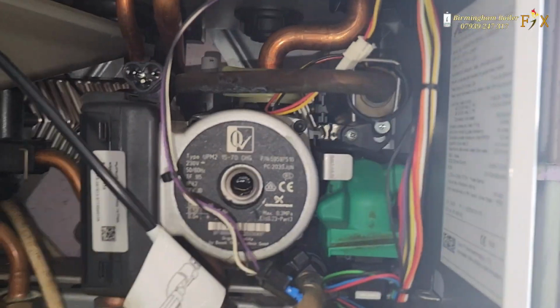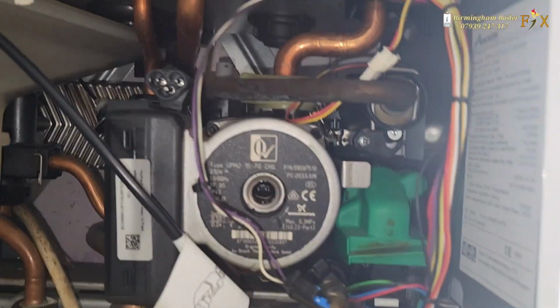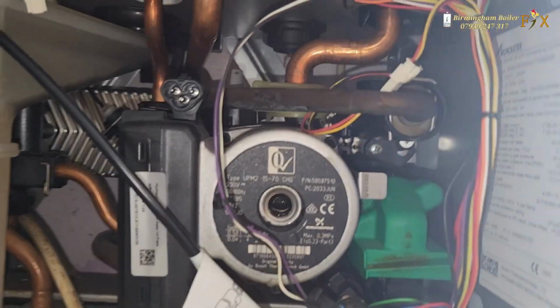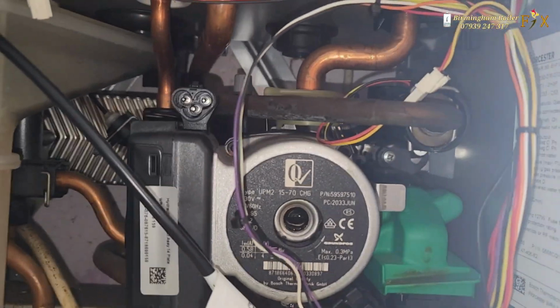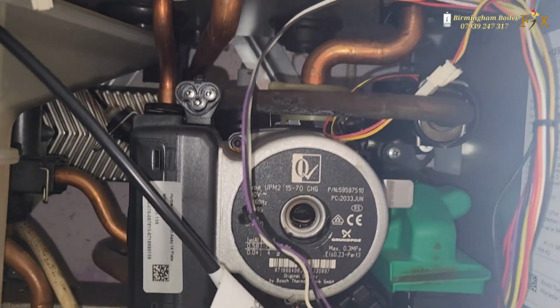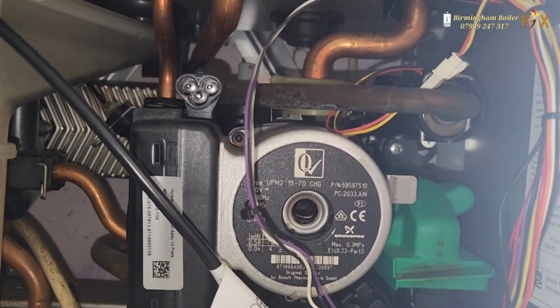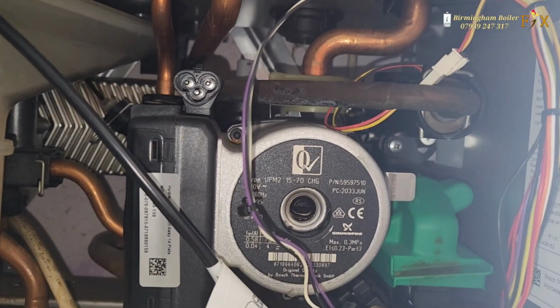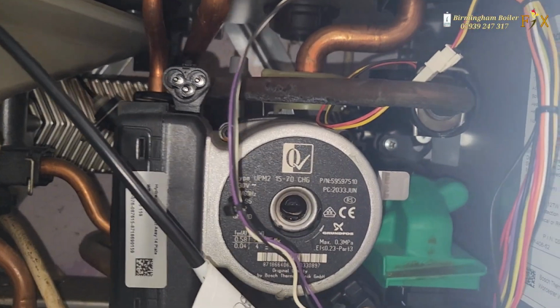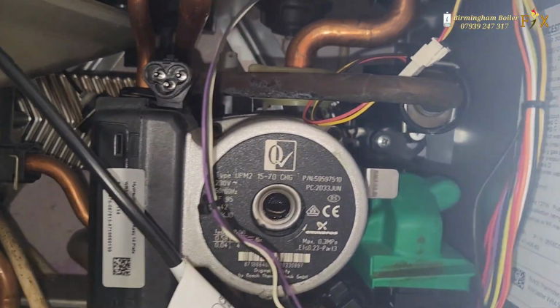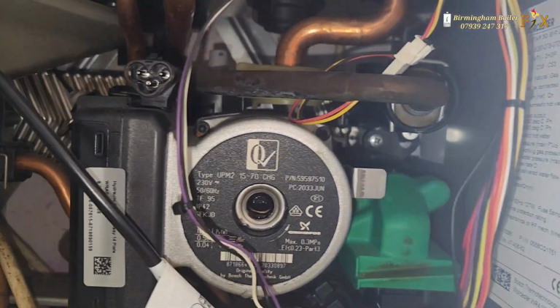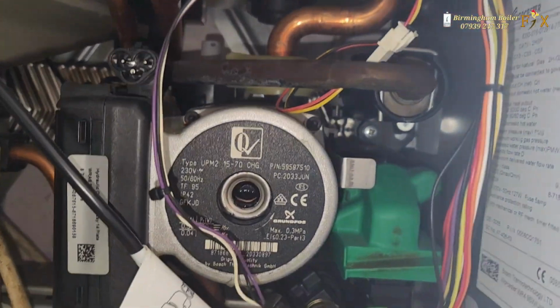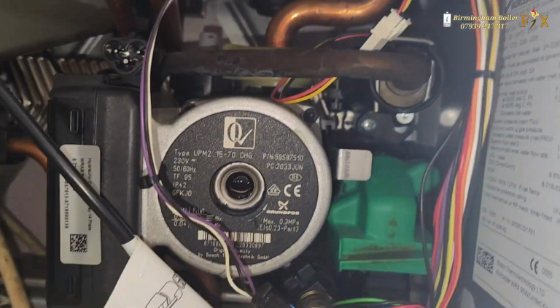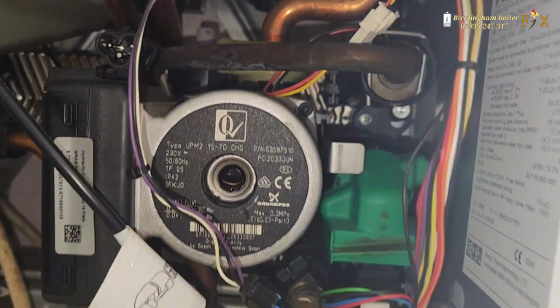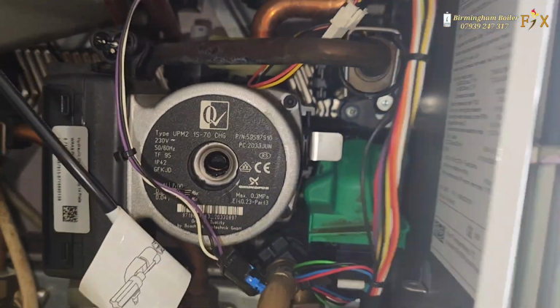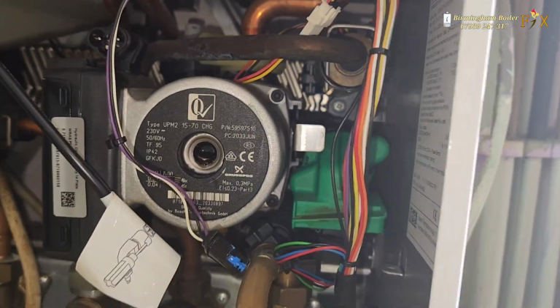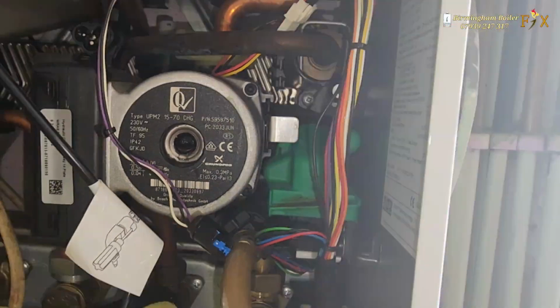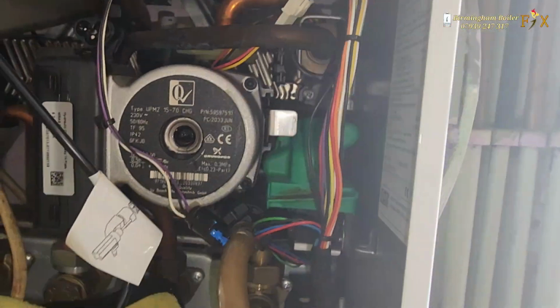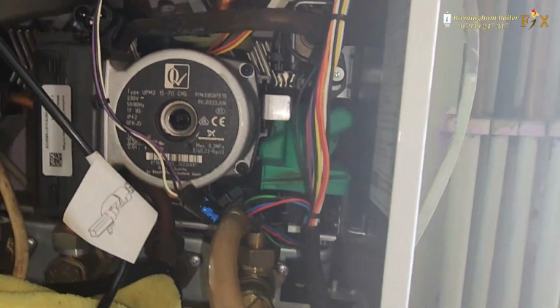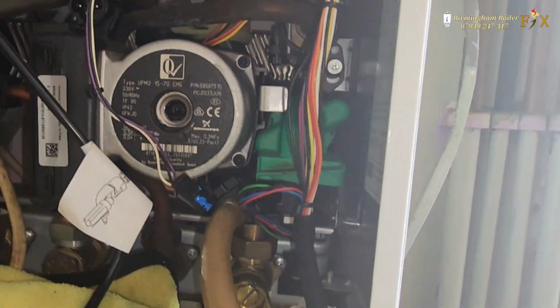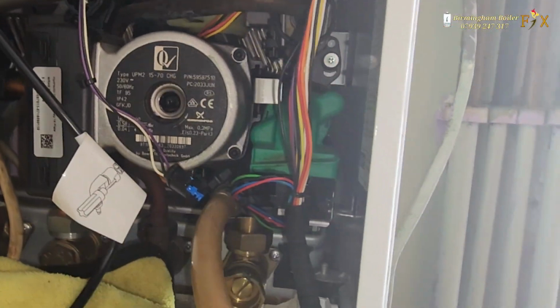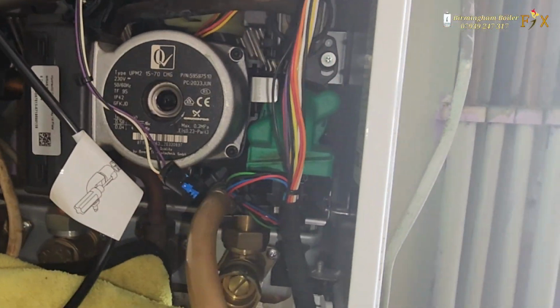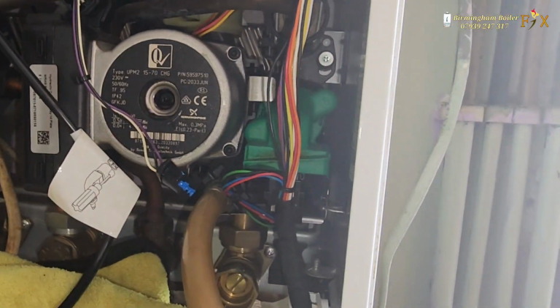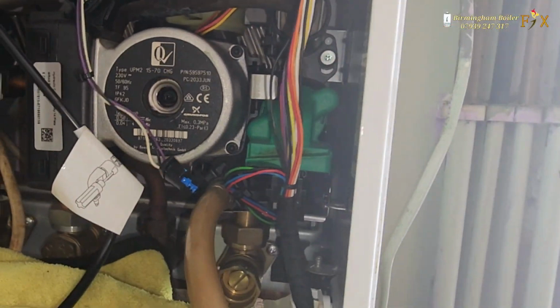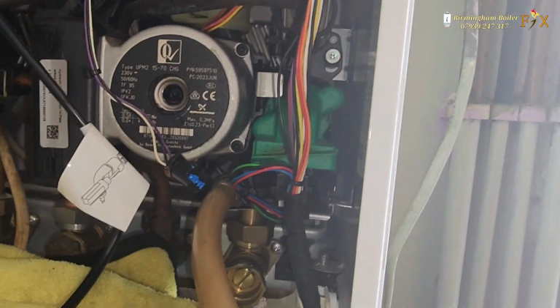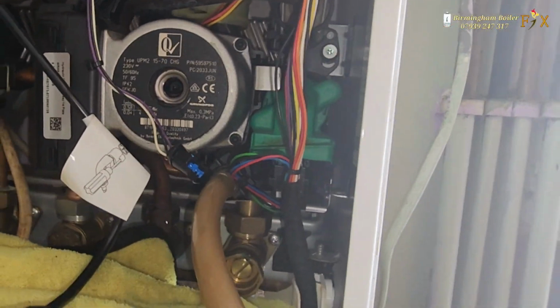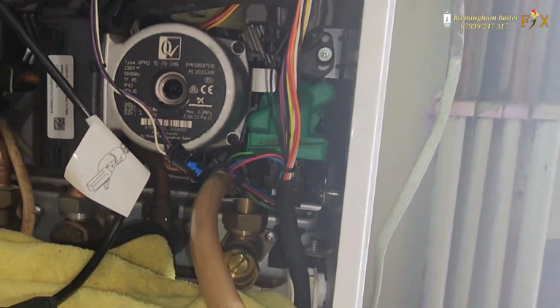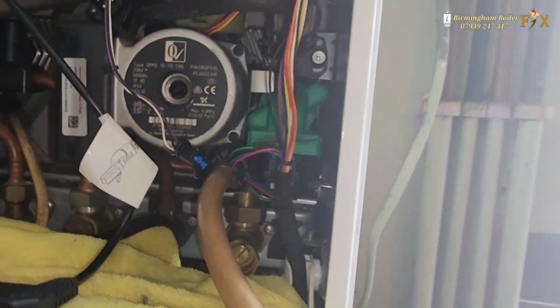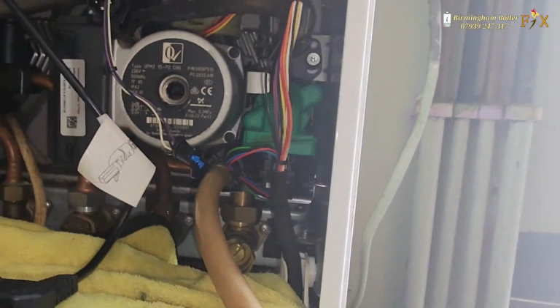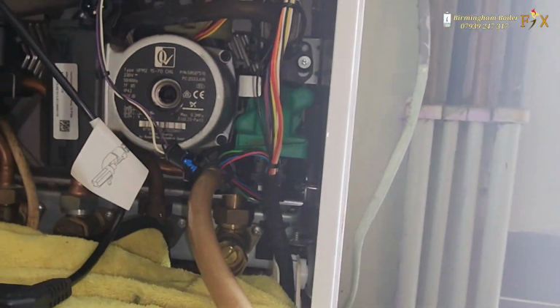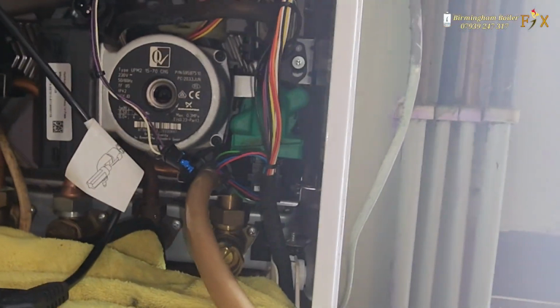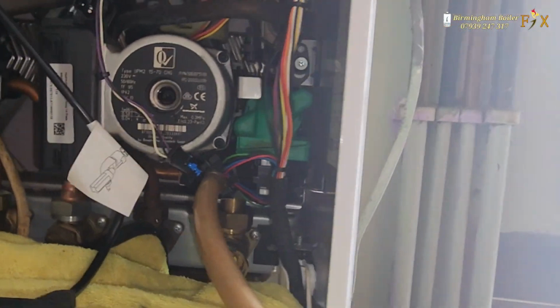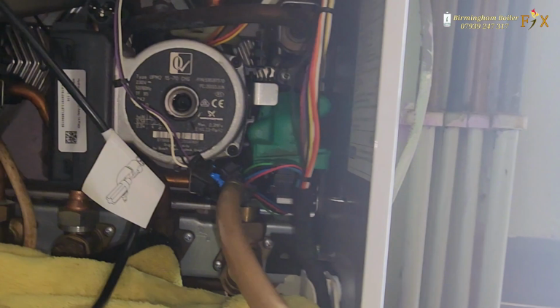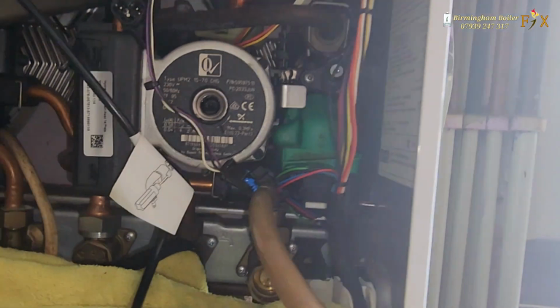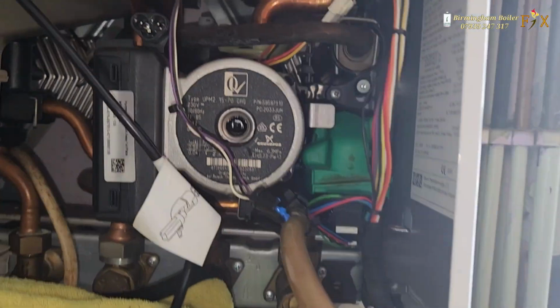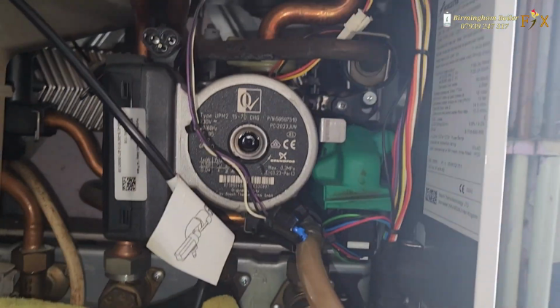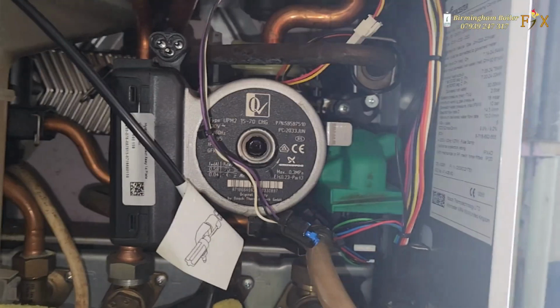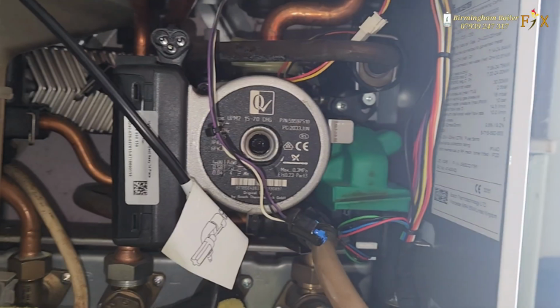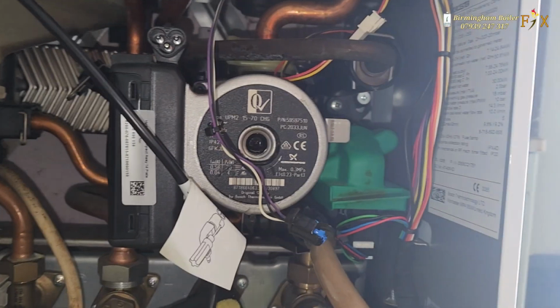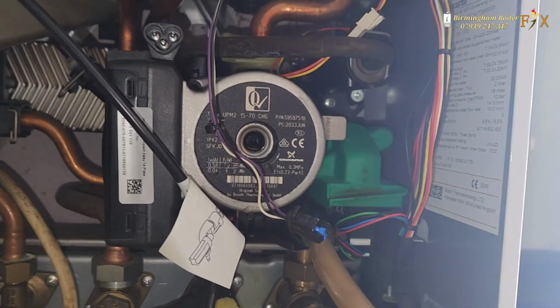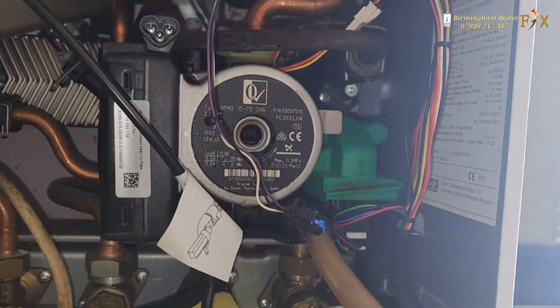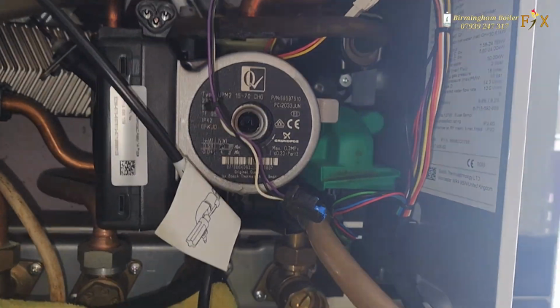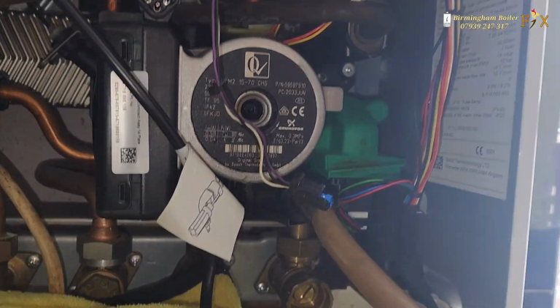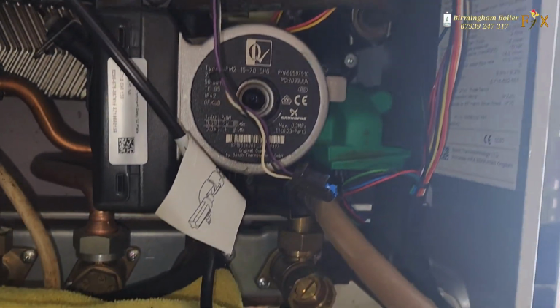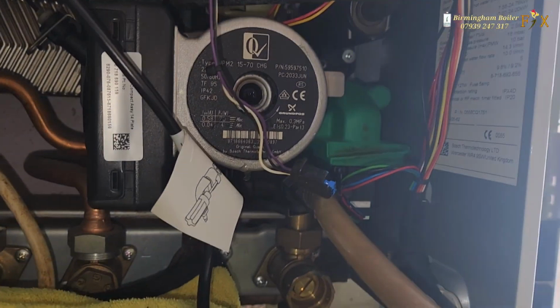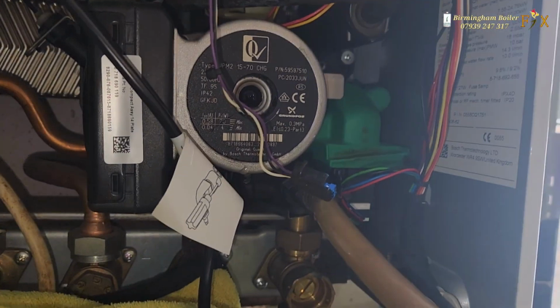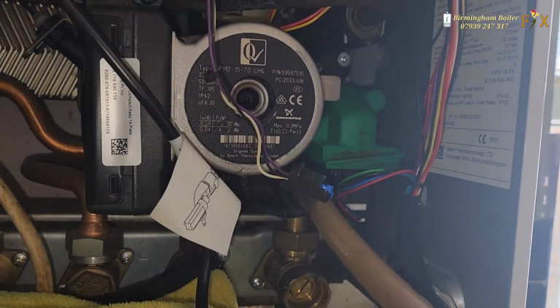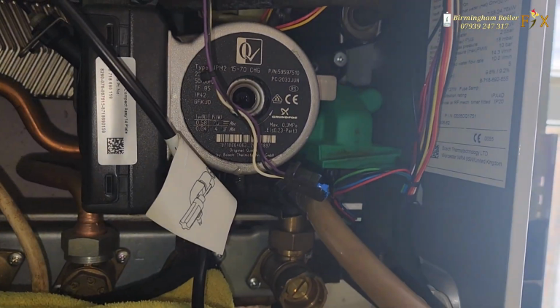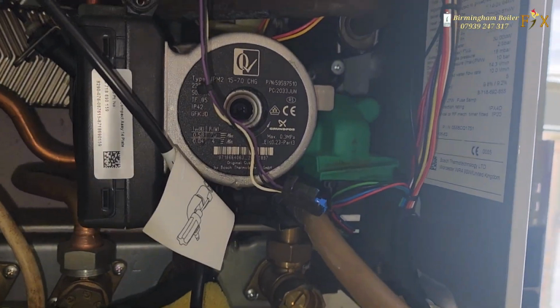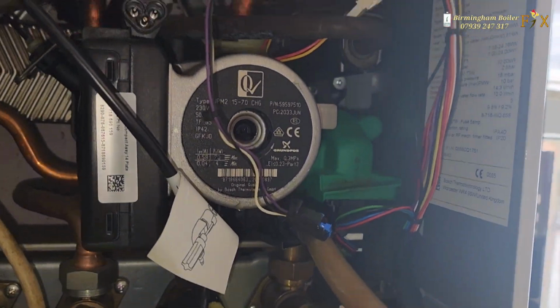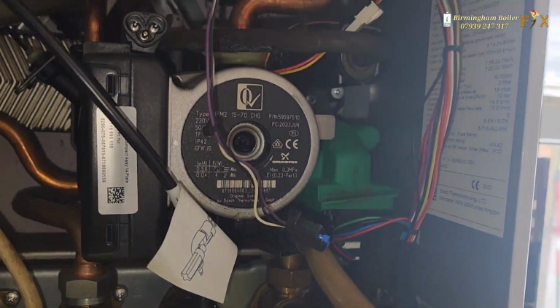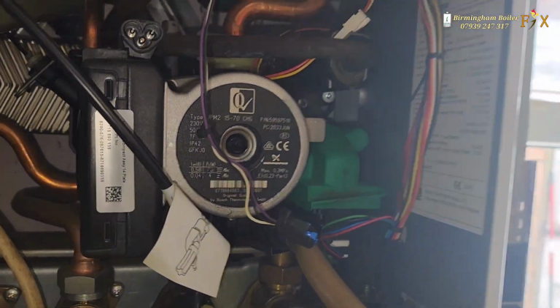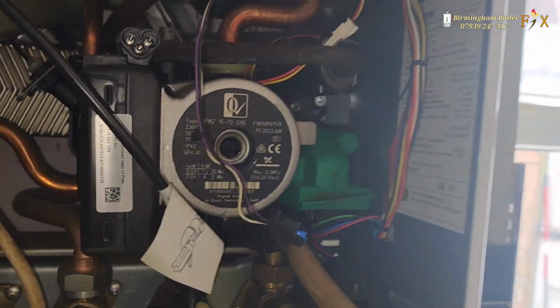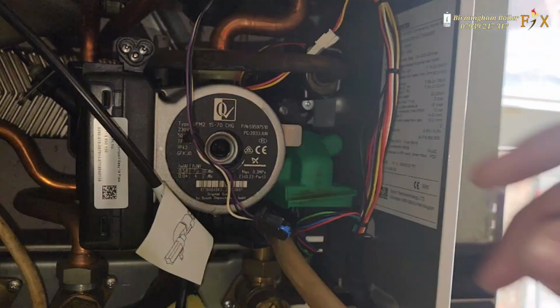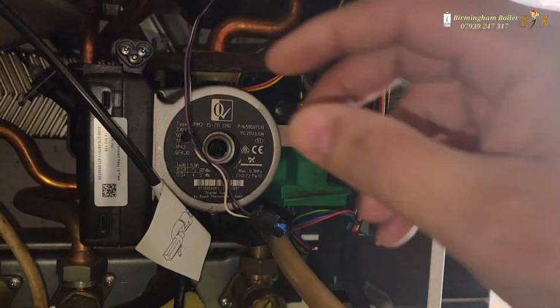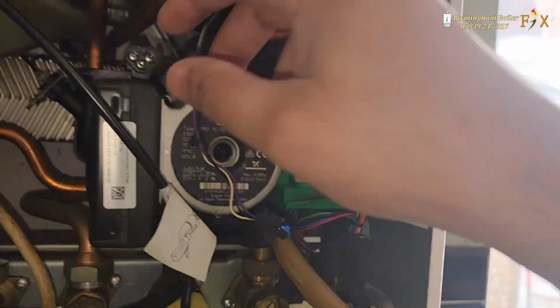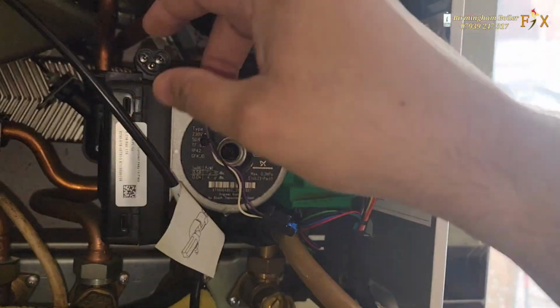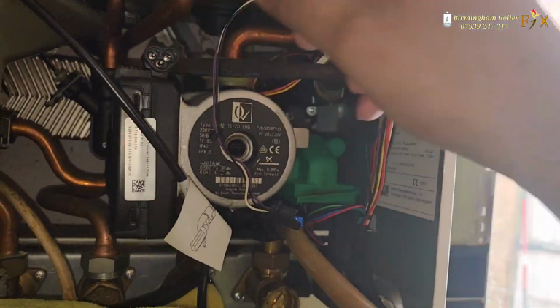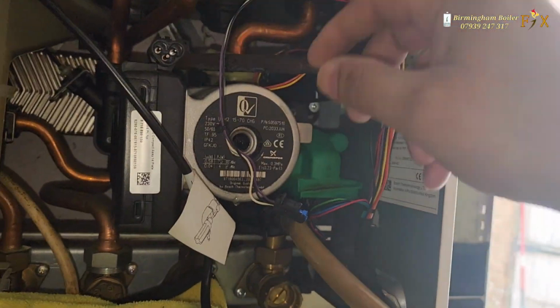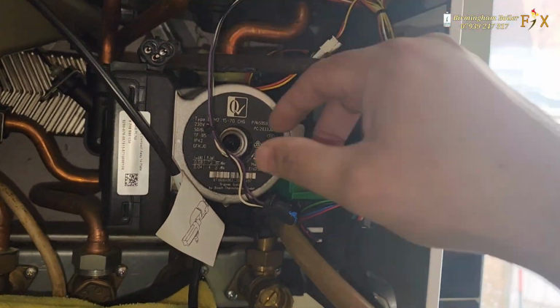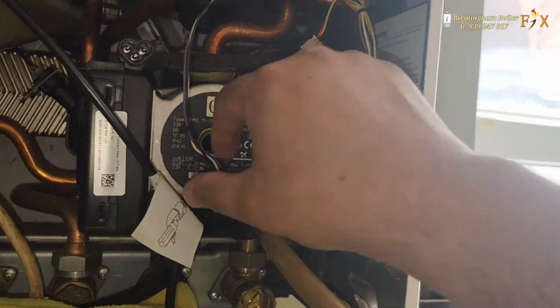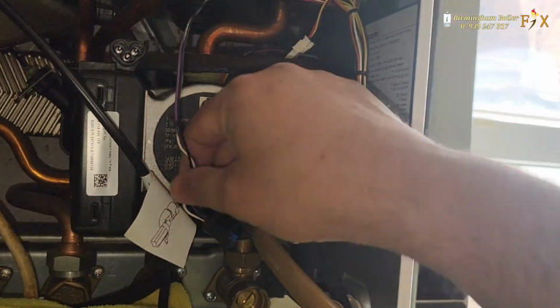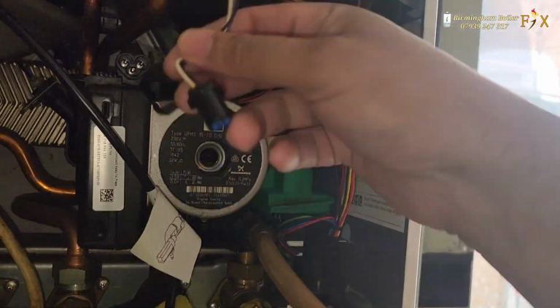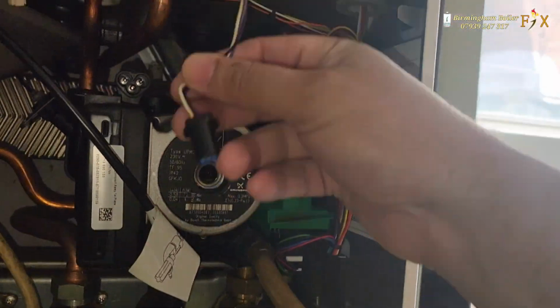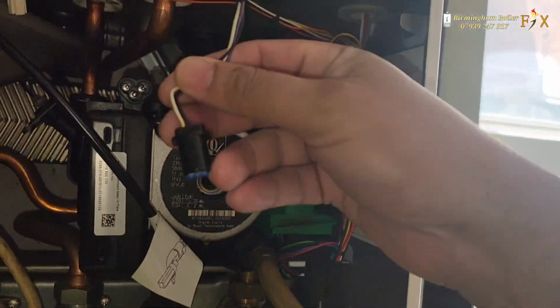I'm going to change the pump. I'm isolating it, draining it down — and thankfully I don't have to change the whole pump. I'm just going to change the head on it, and that should hopefully do the job.